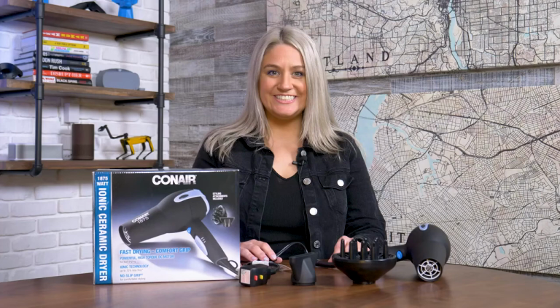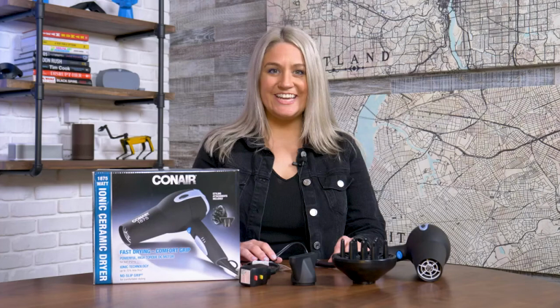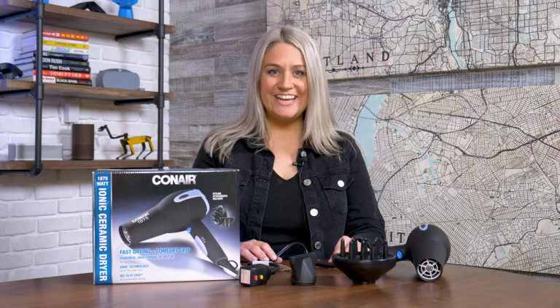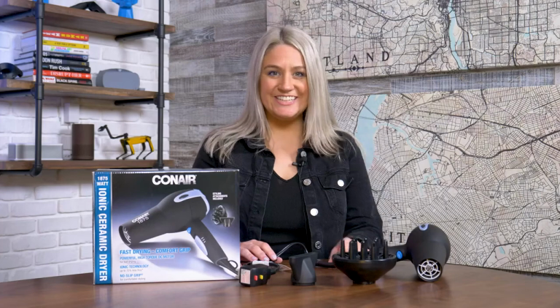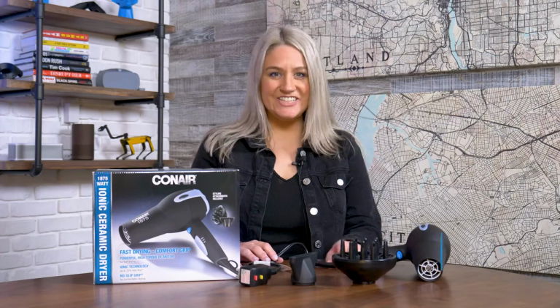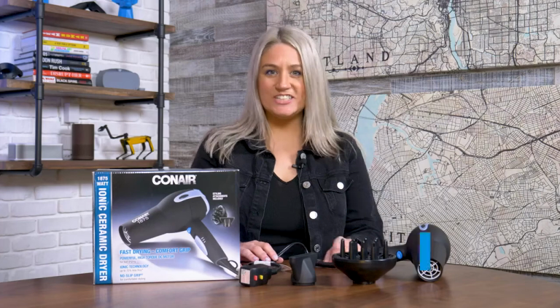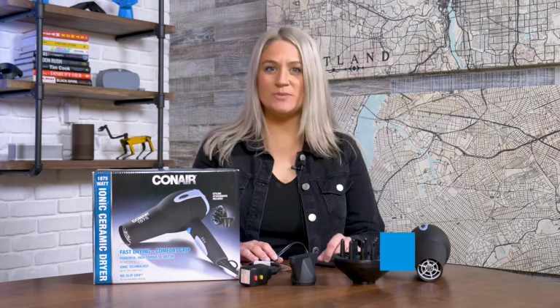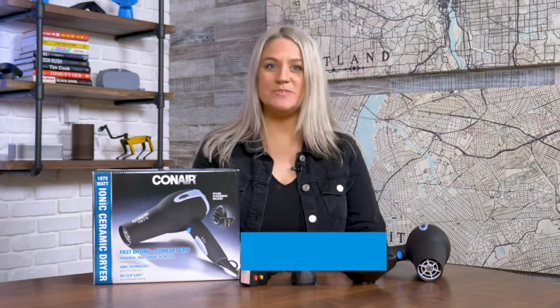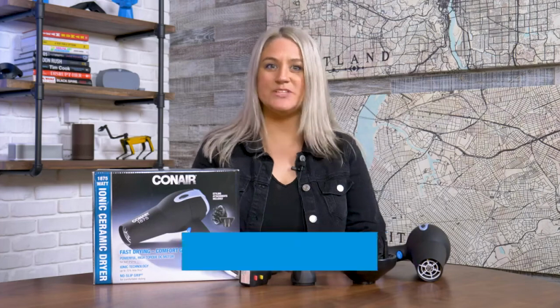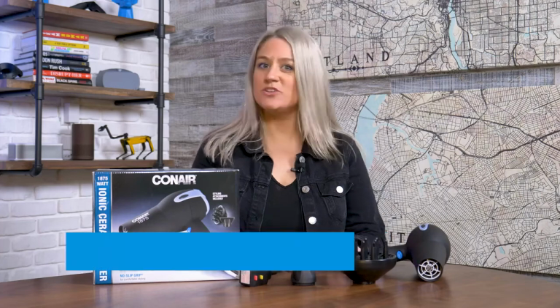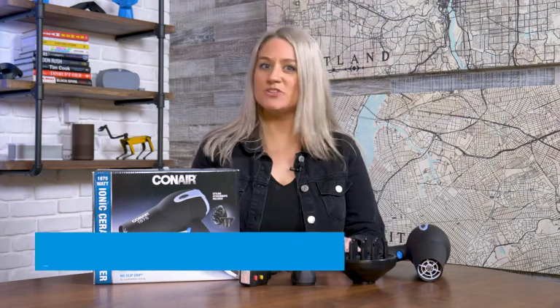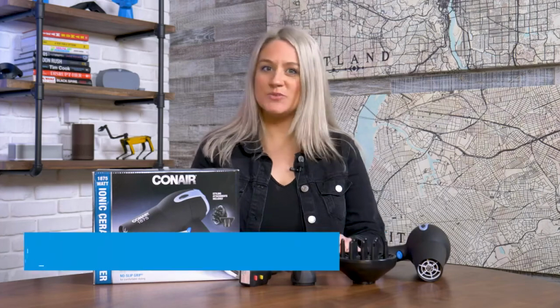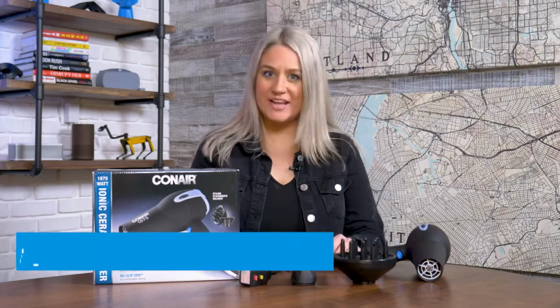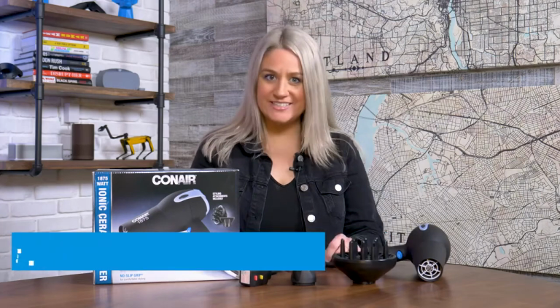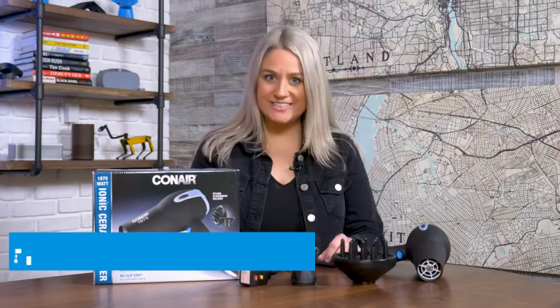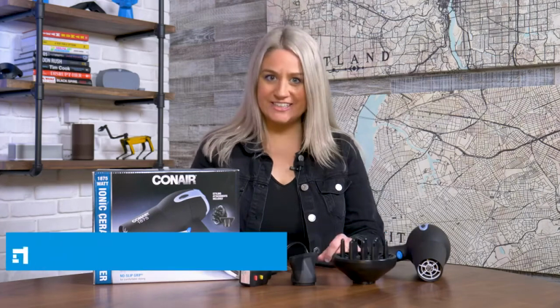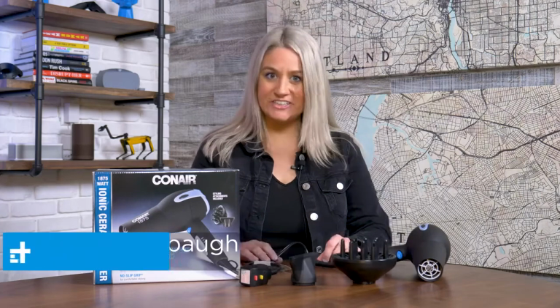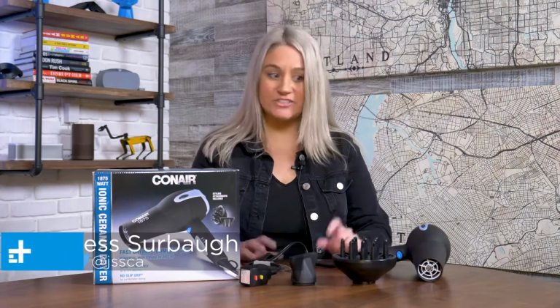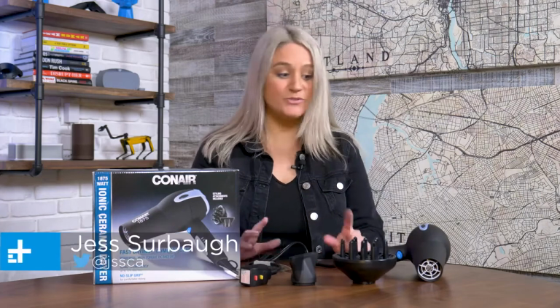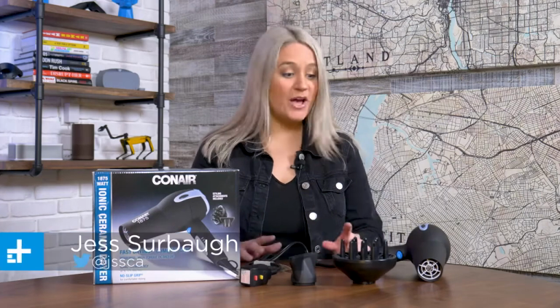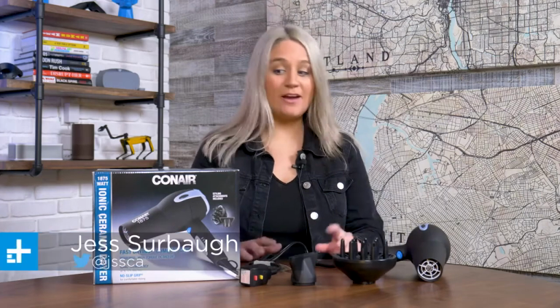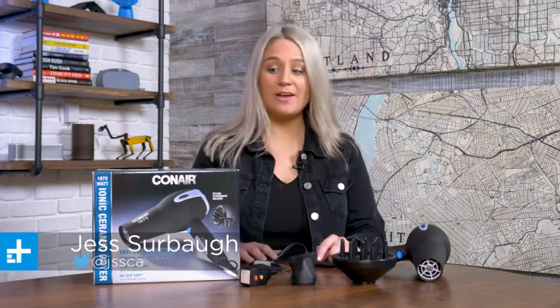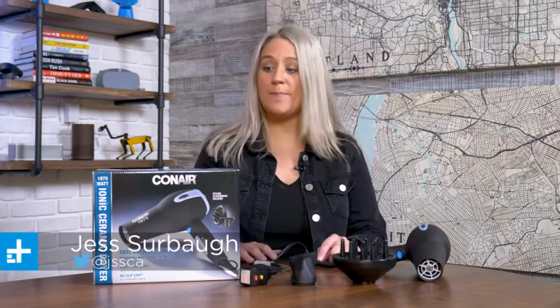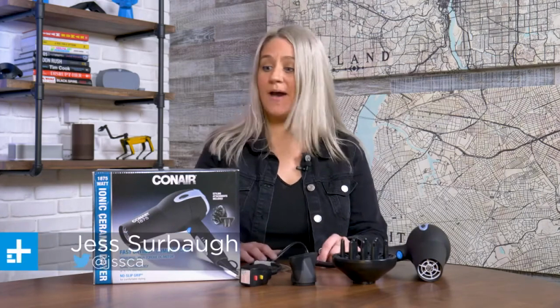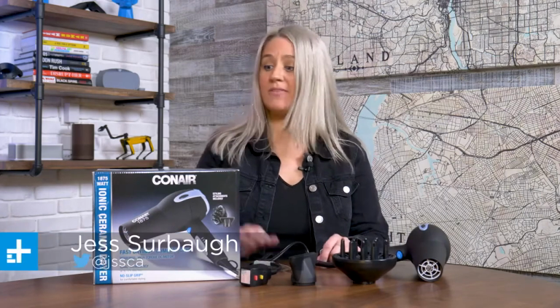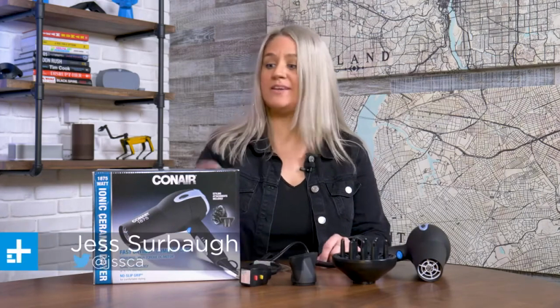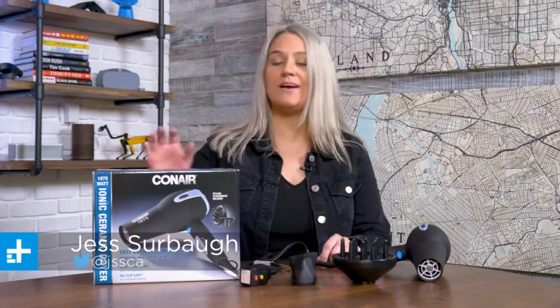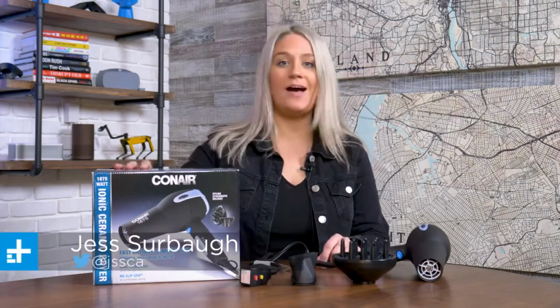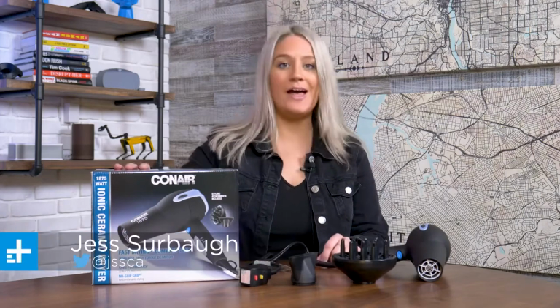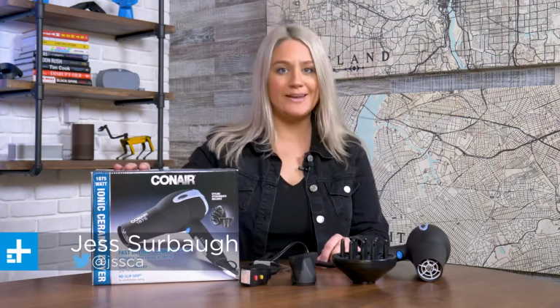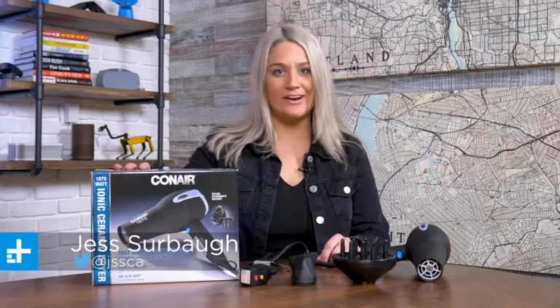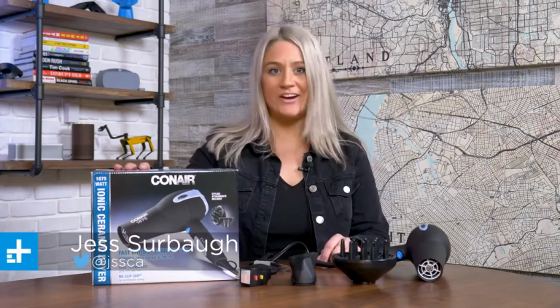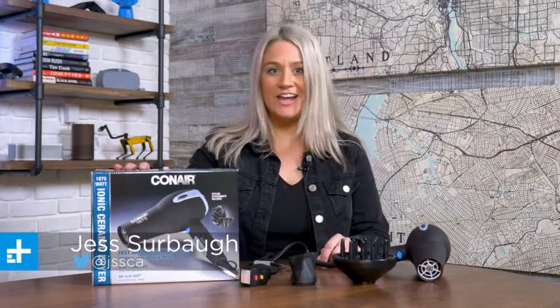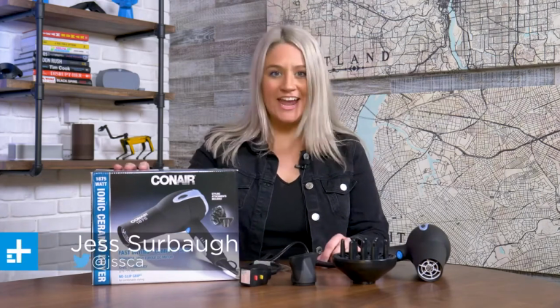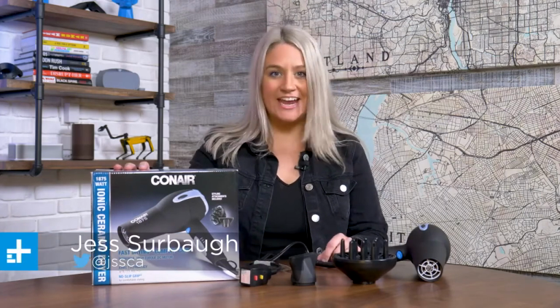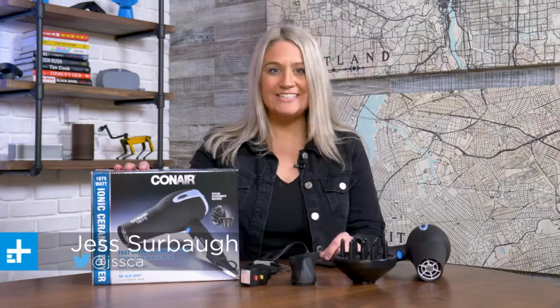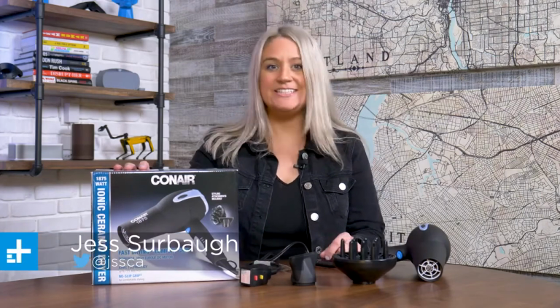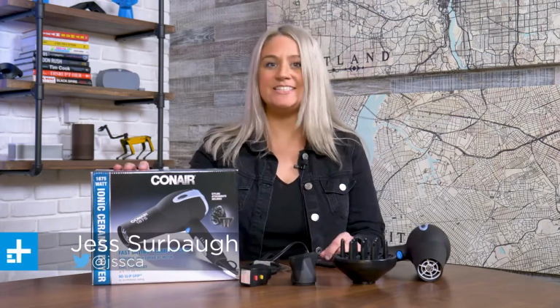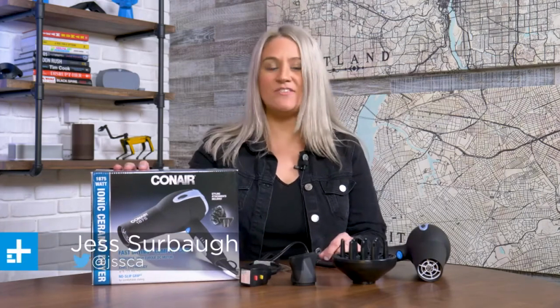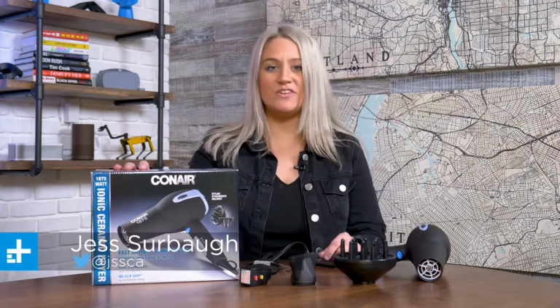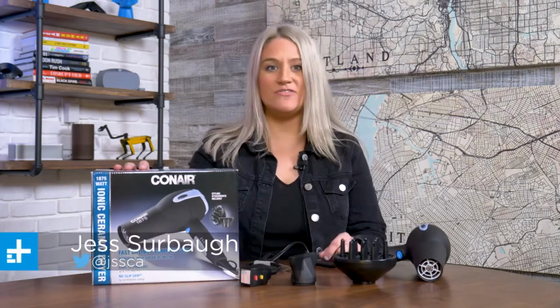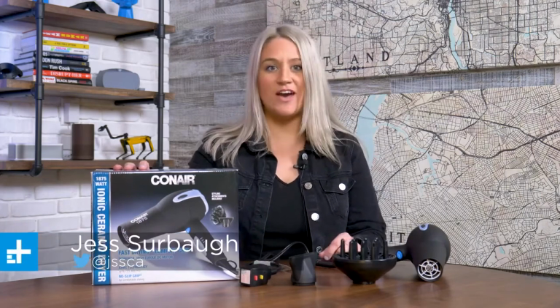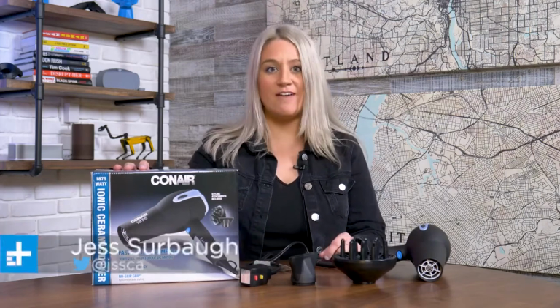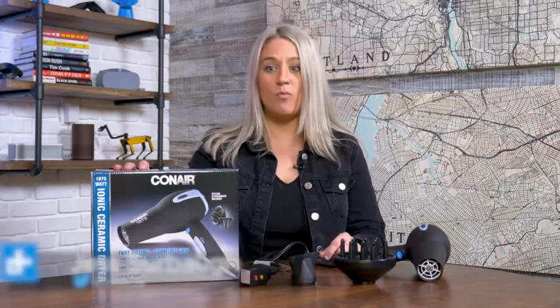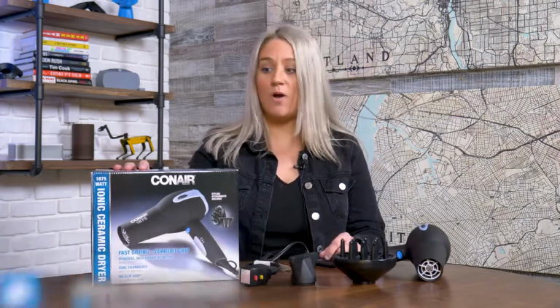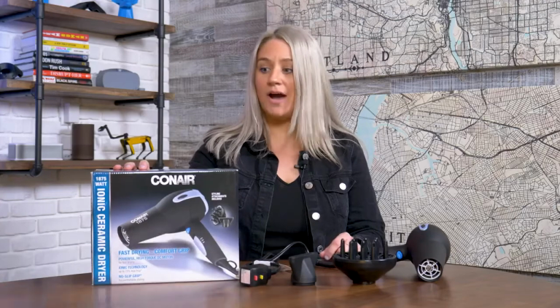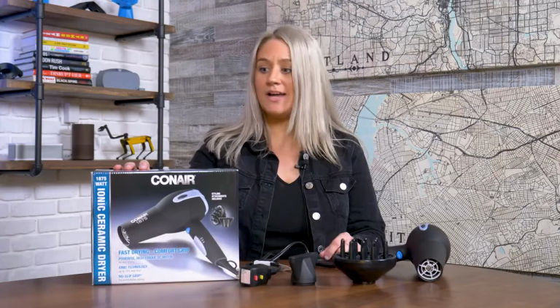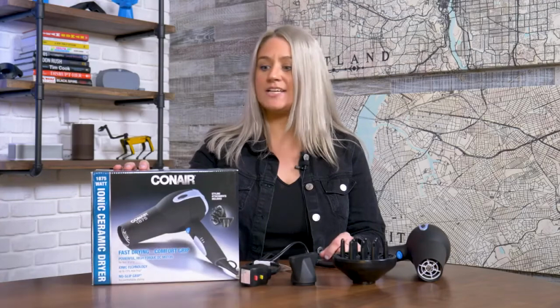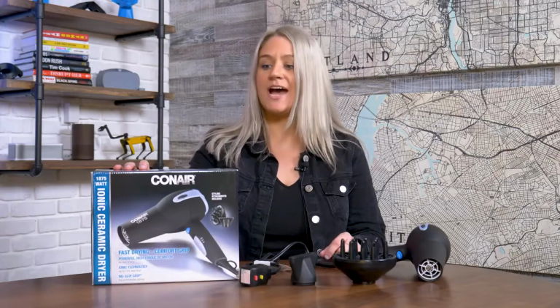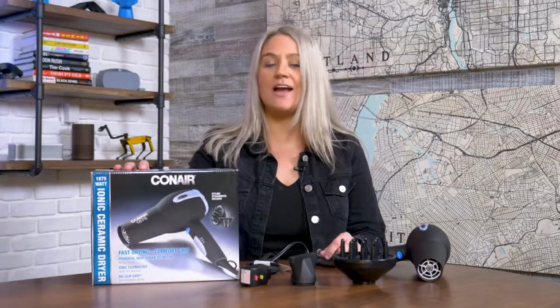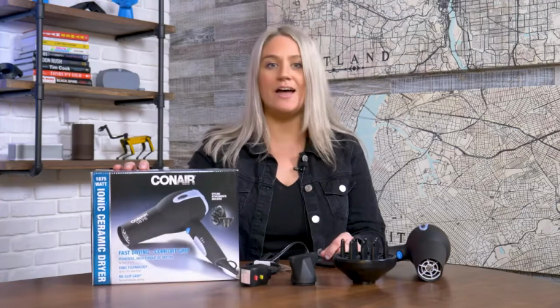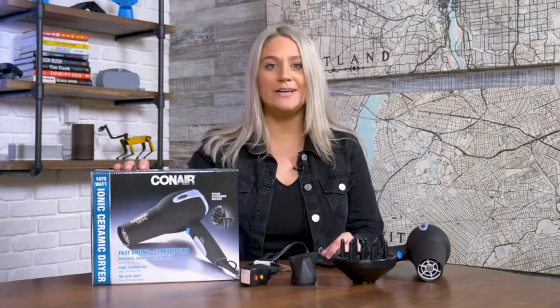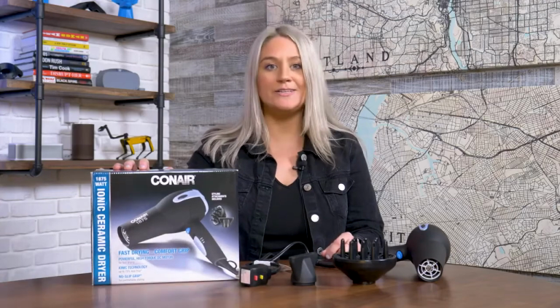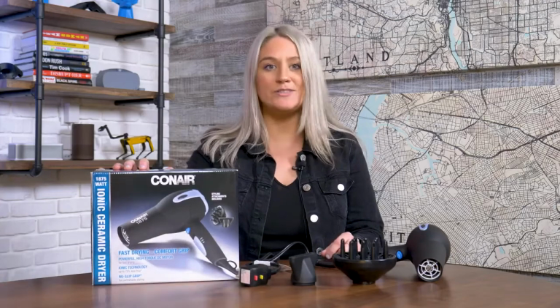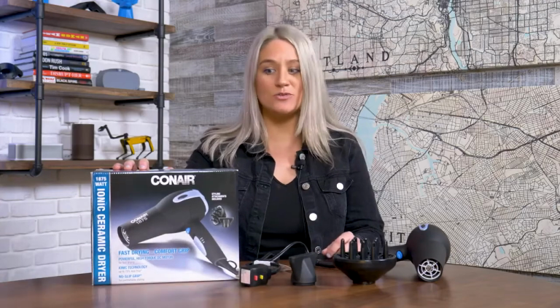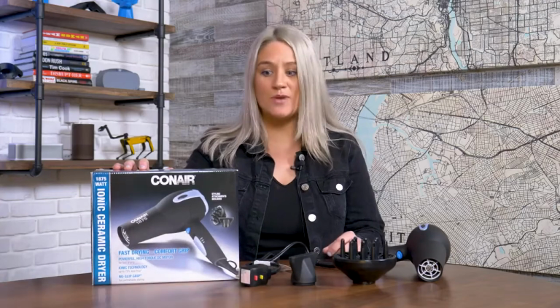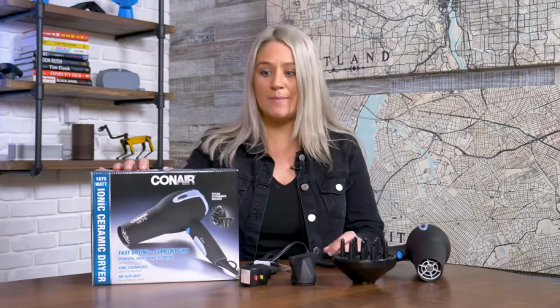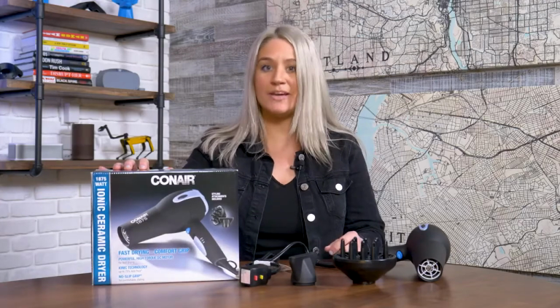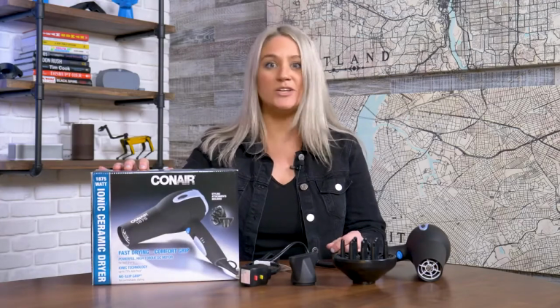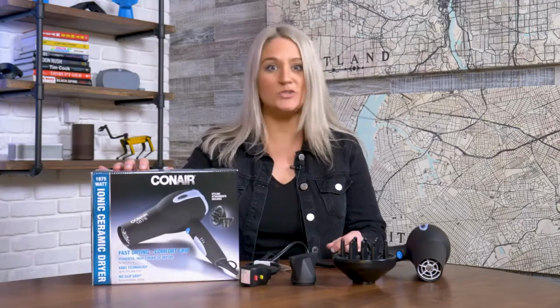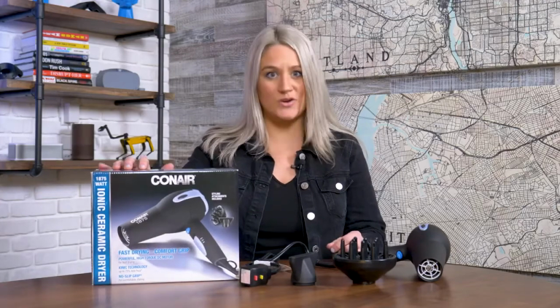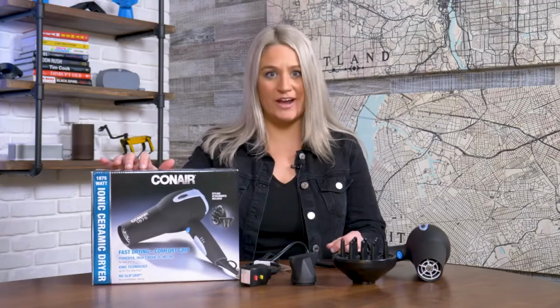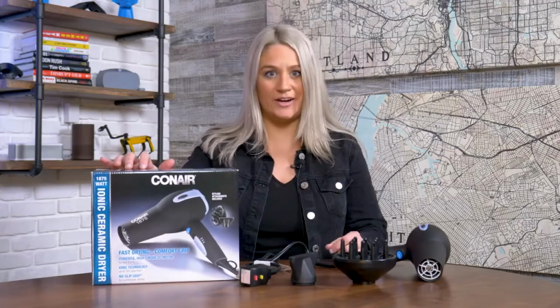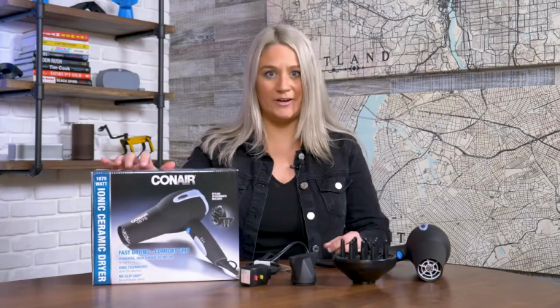Hey, Jess from Digital Trends here to talk about the Conair 1875 Watt Ionic Ceramic Dryer.